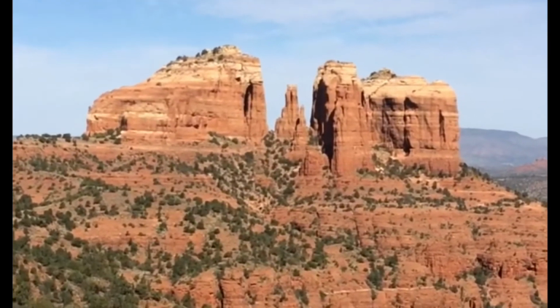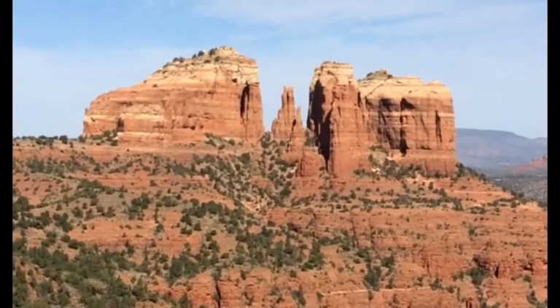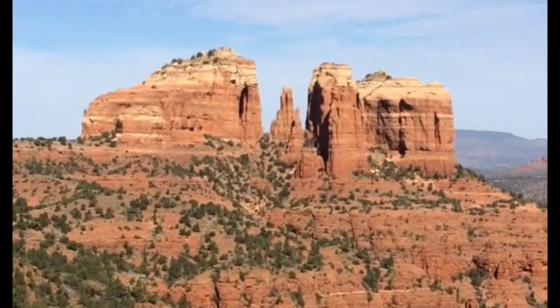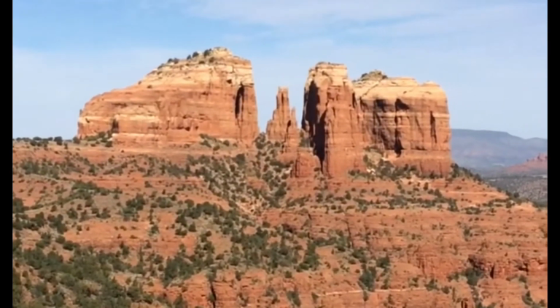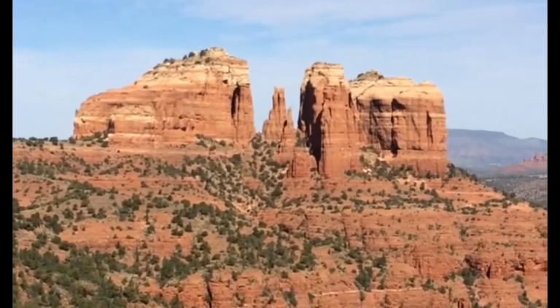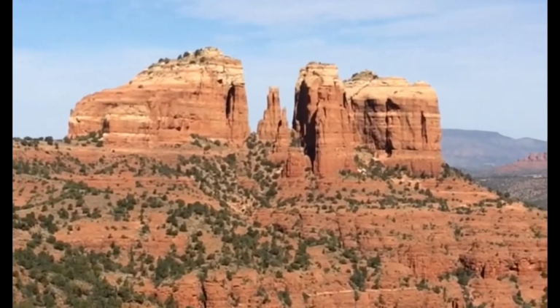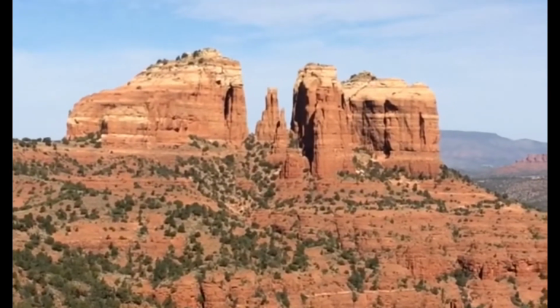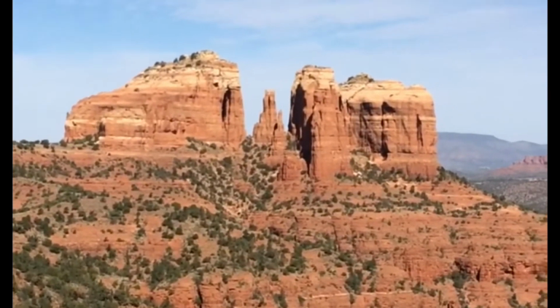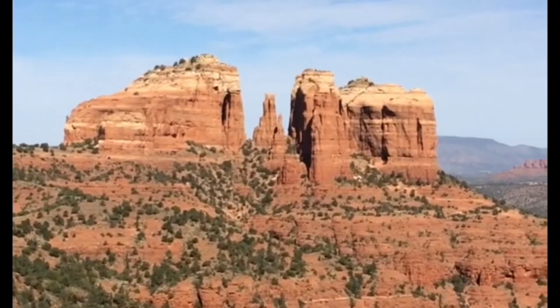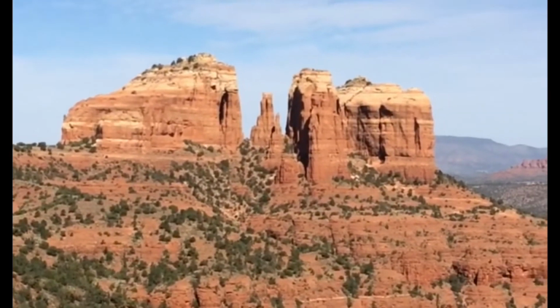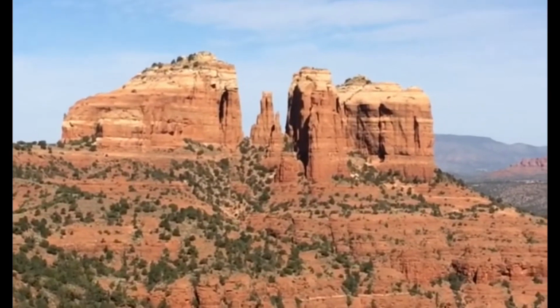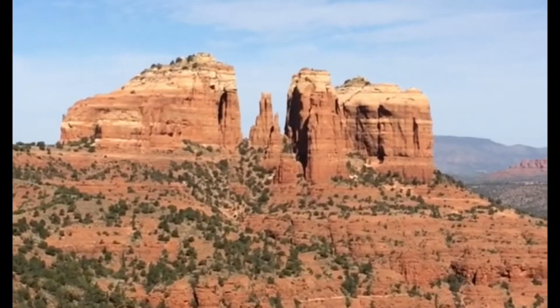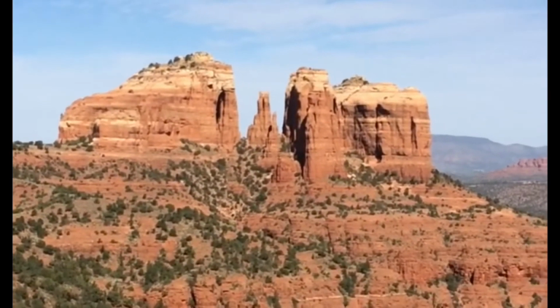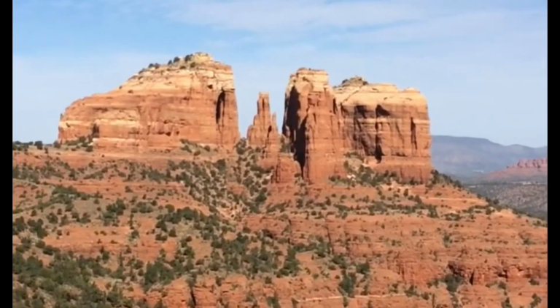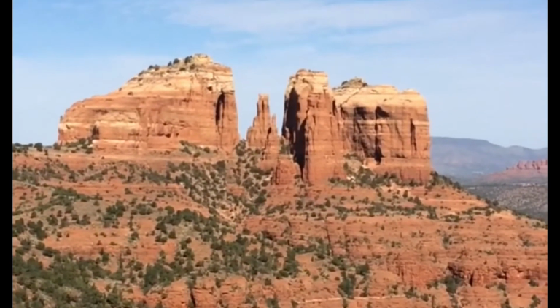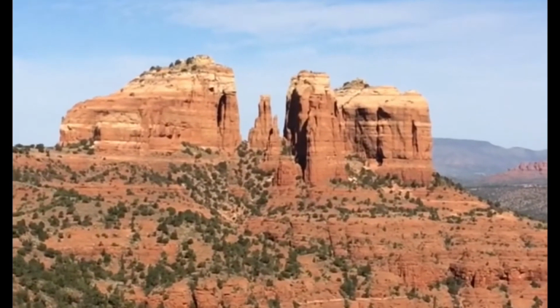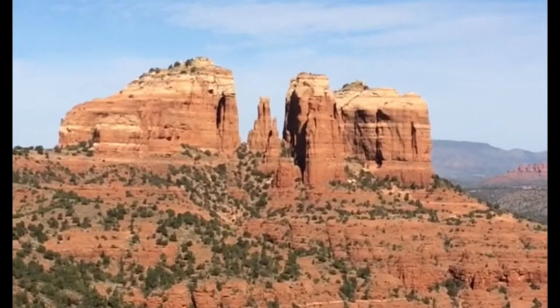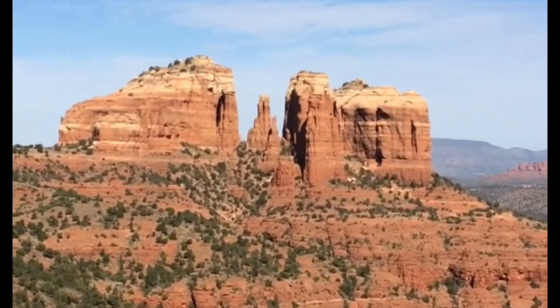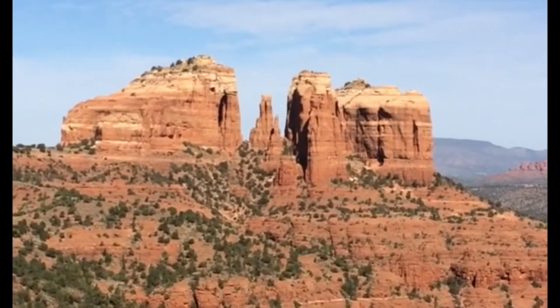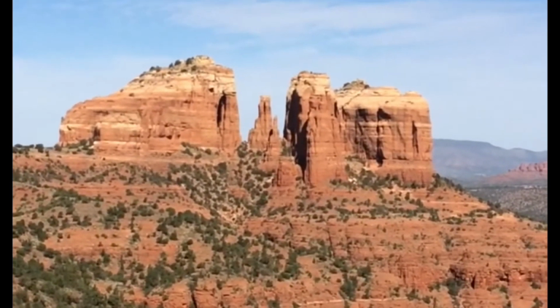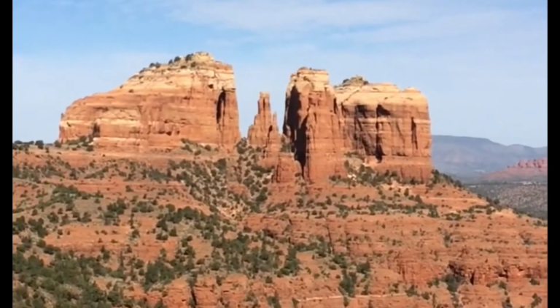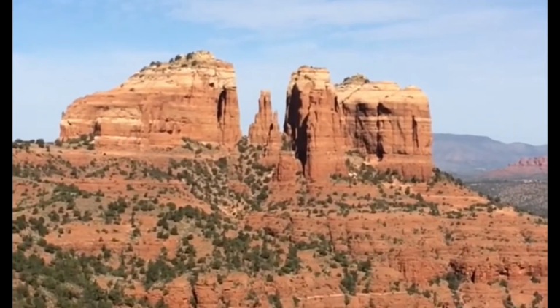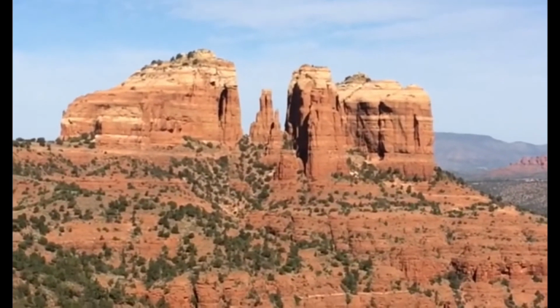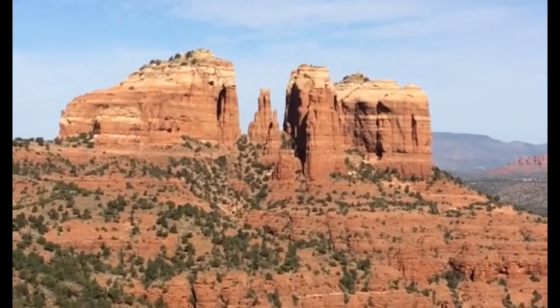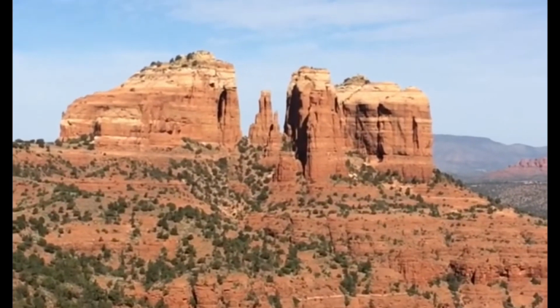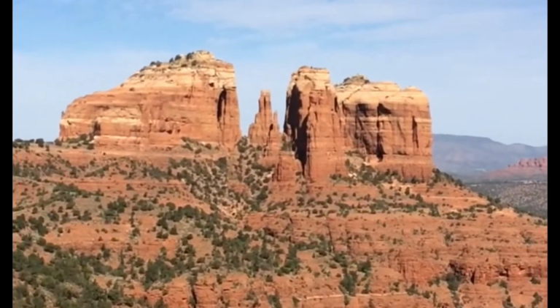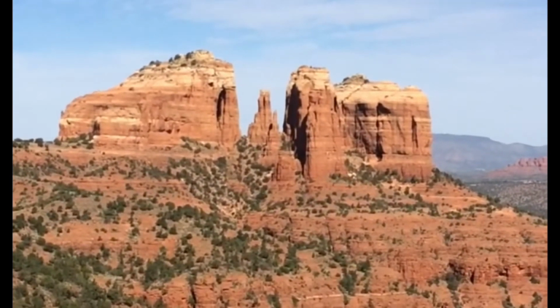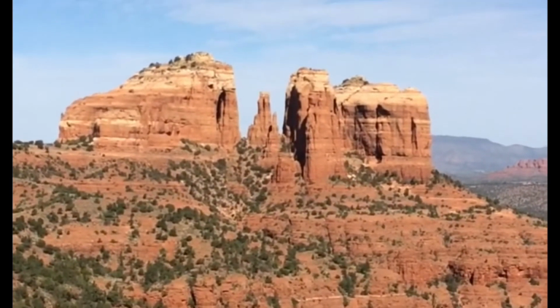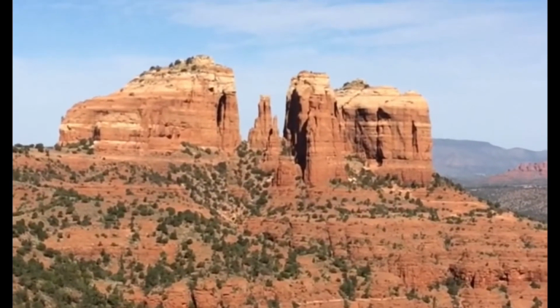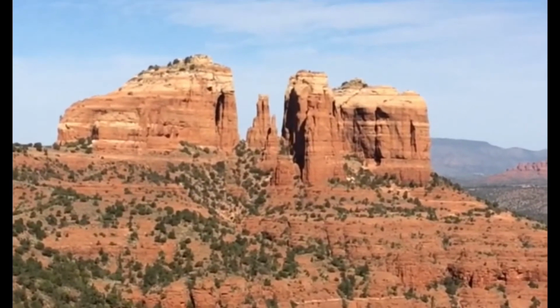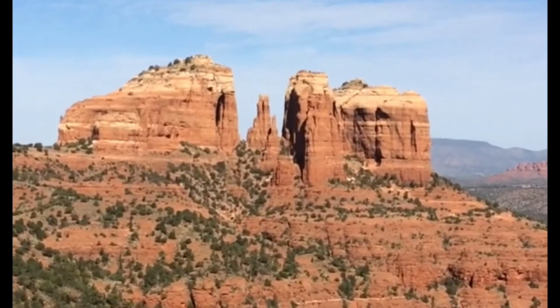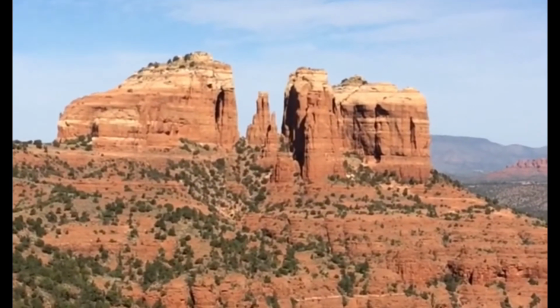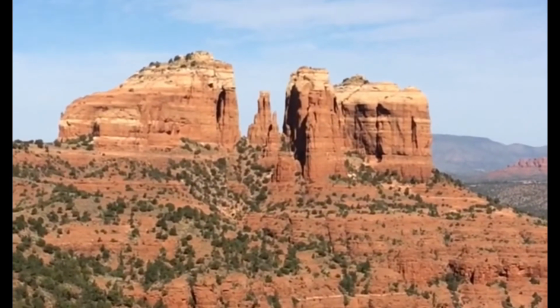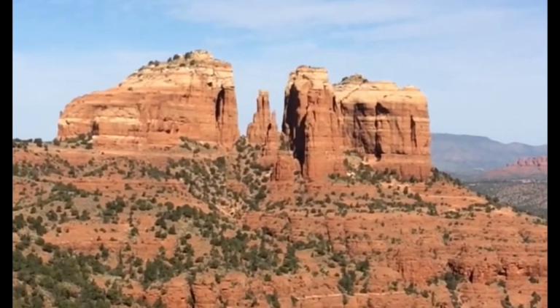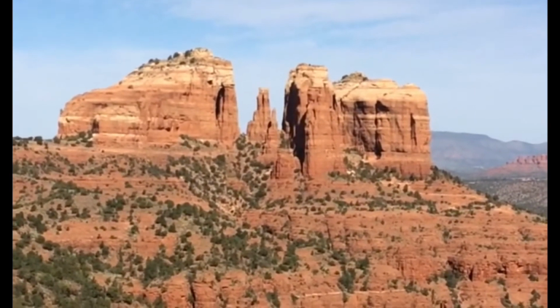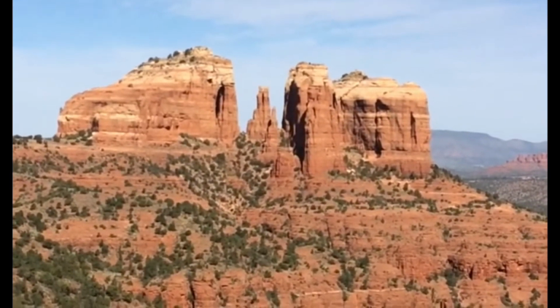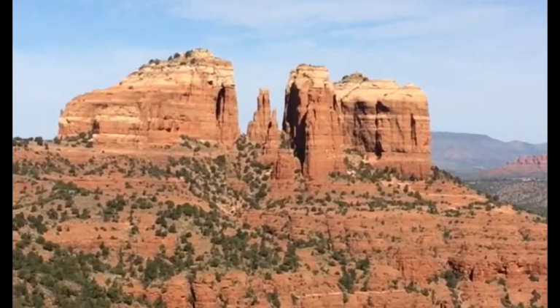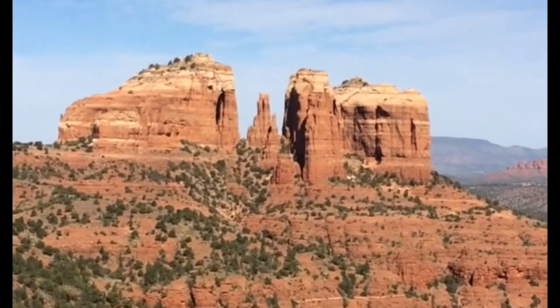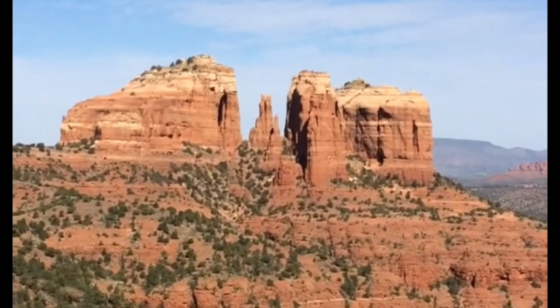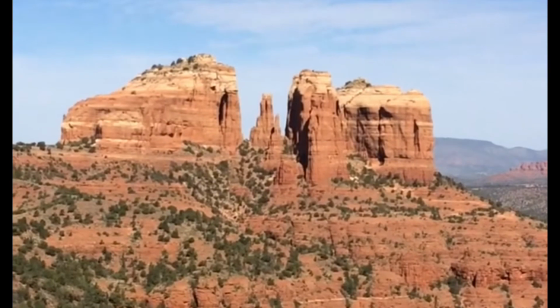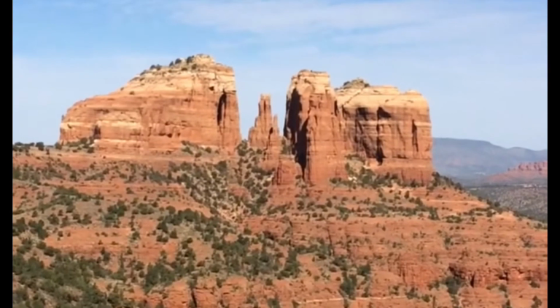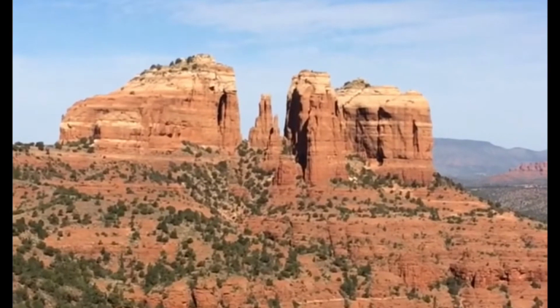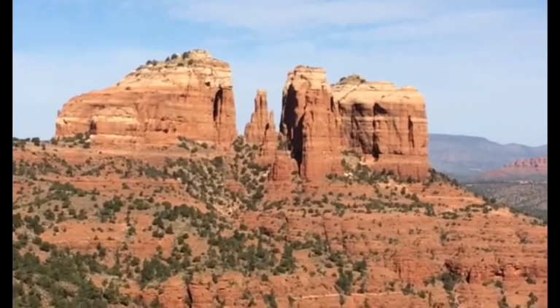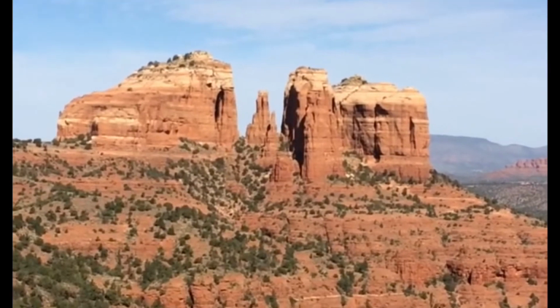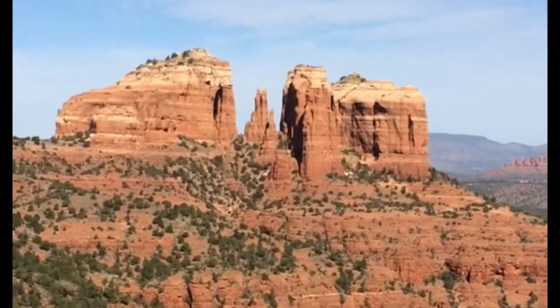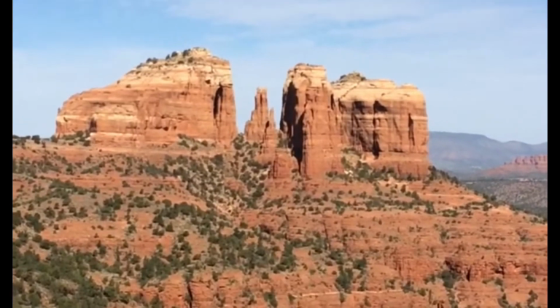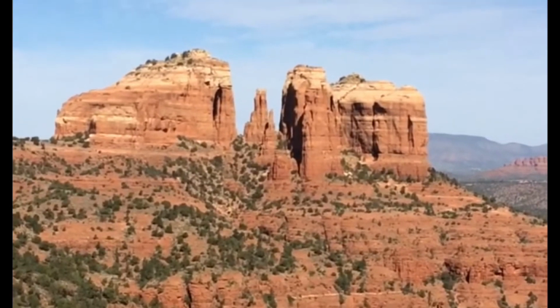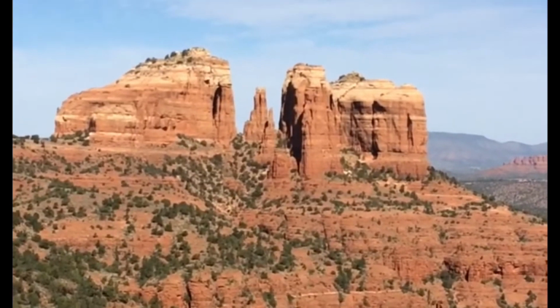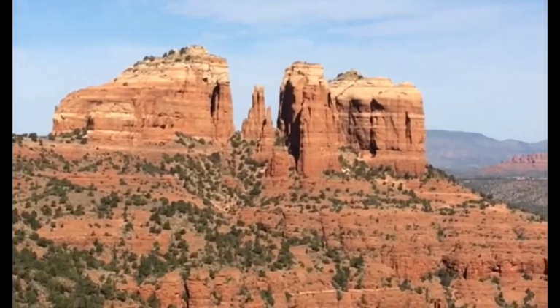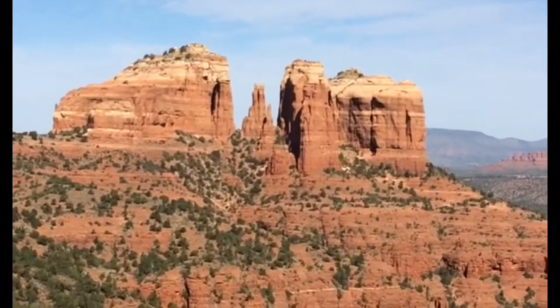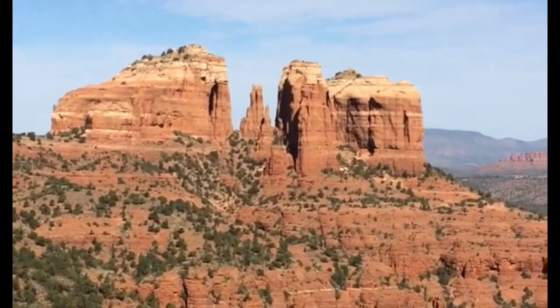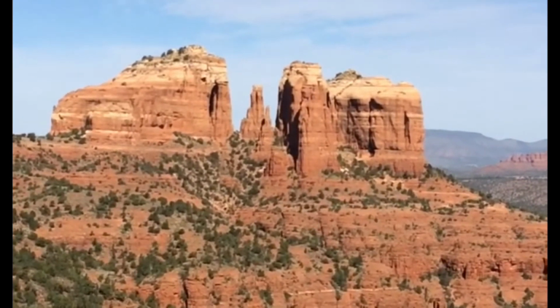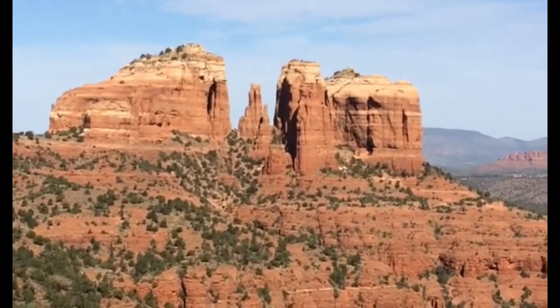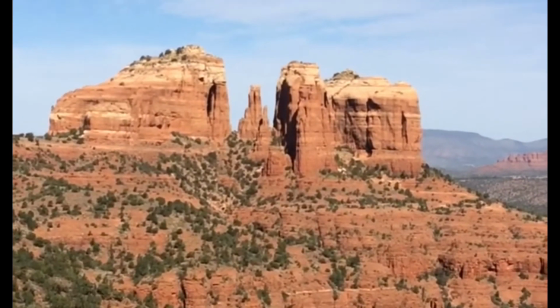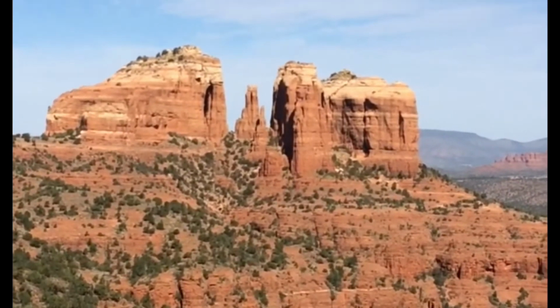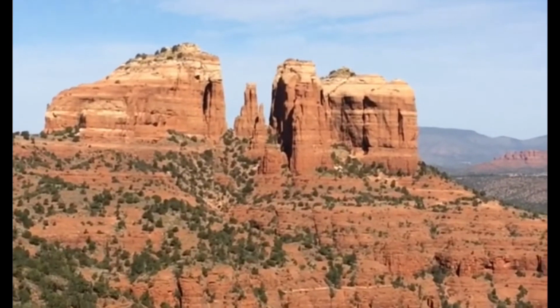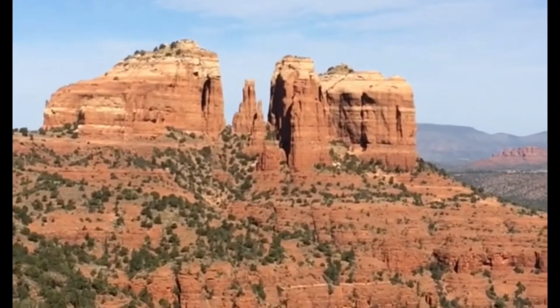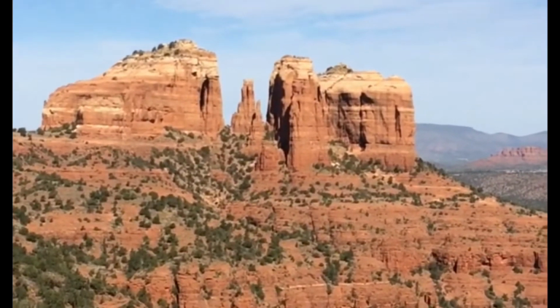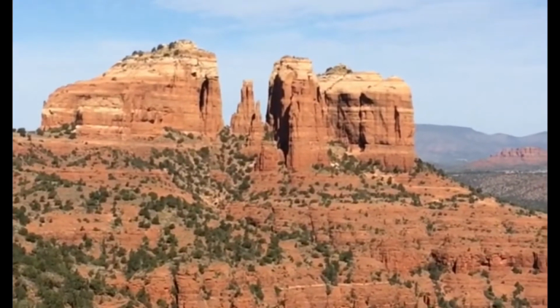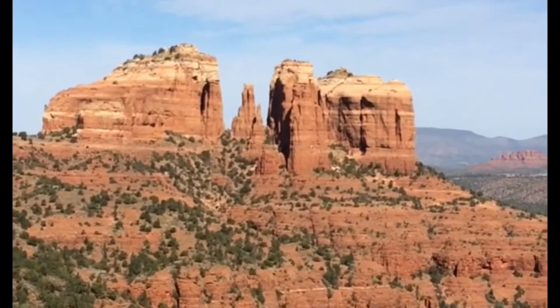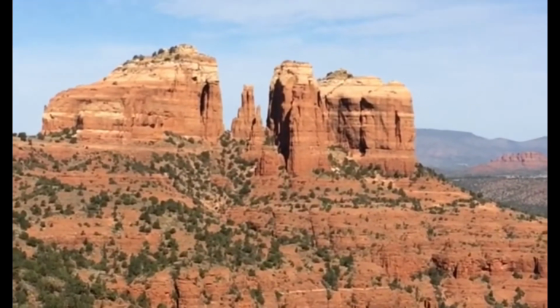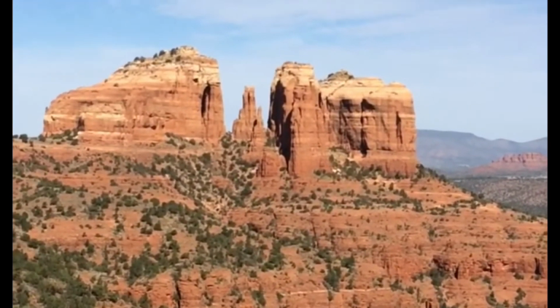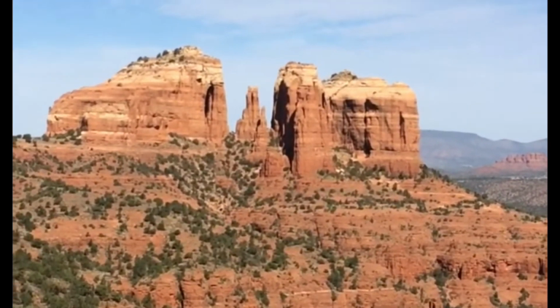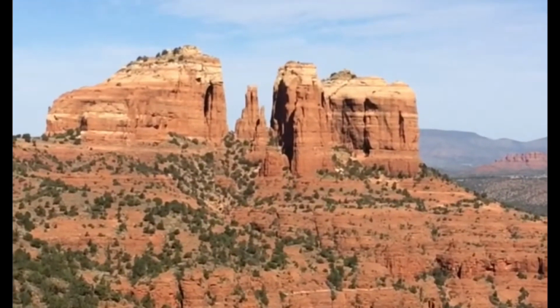We're going to actually pick up Cathedral Rock Trail, which is on the other side of that, and come up to it.